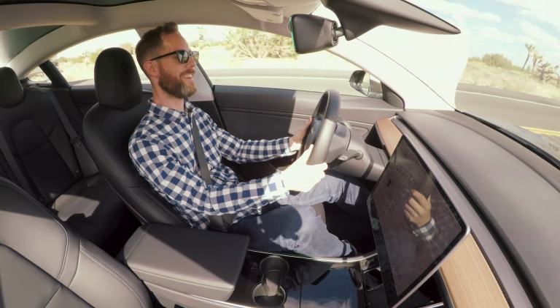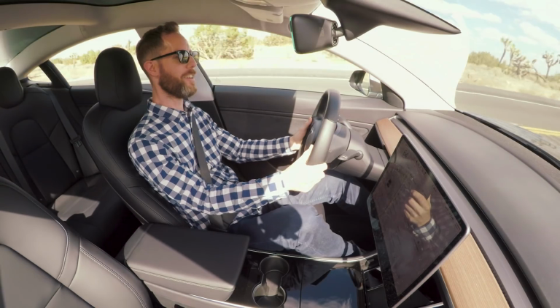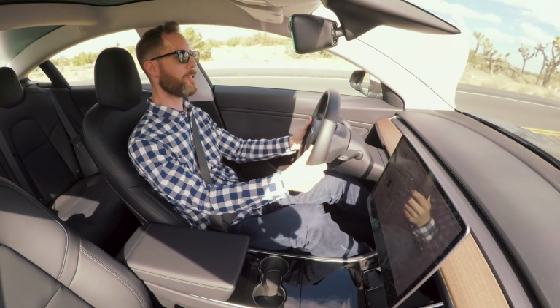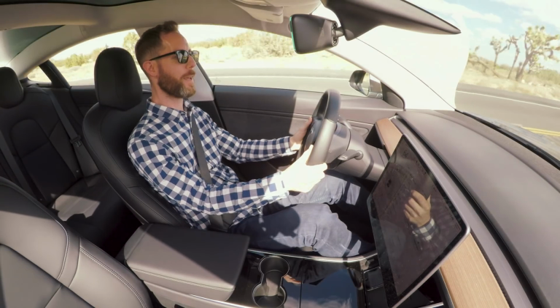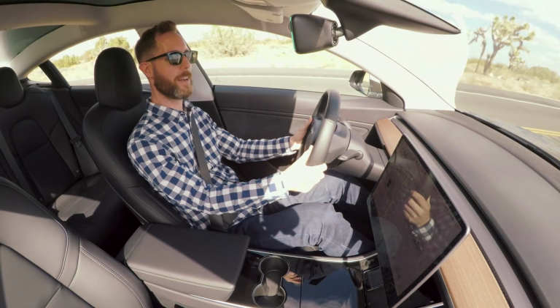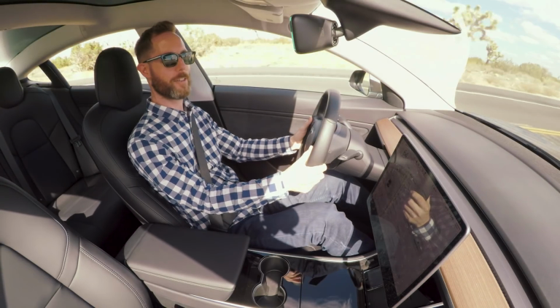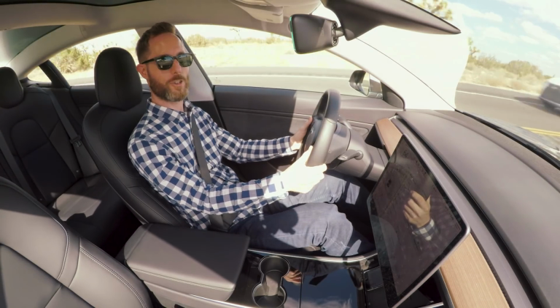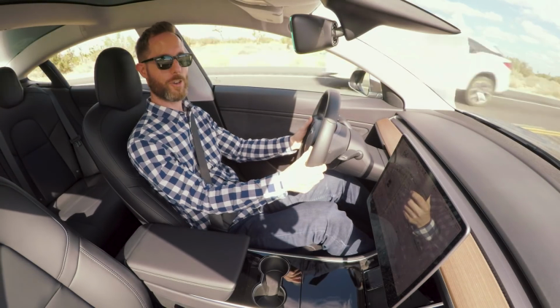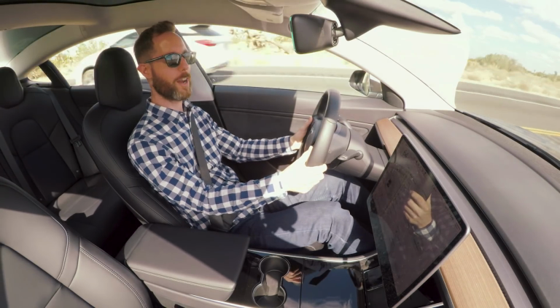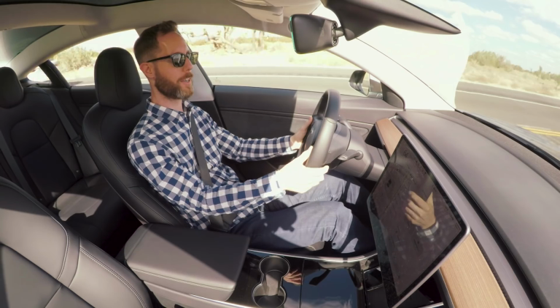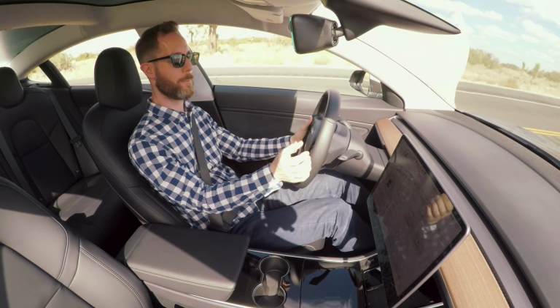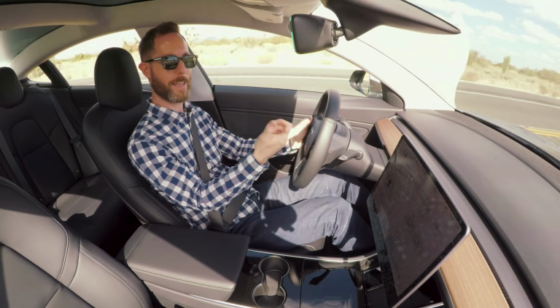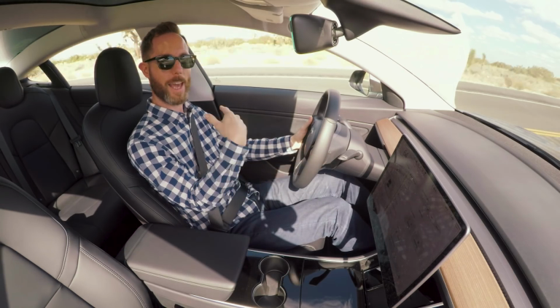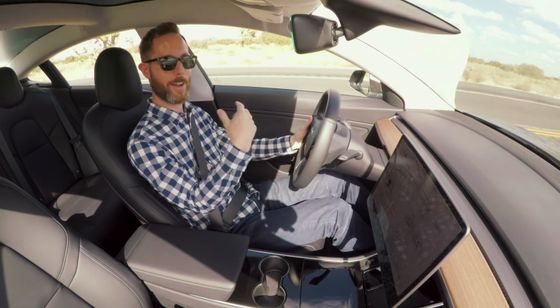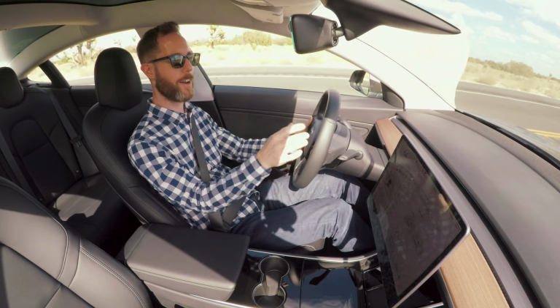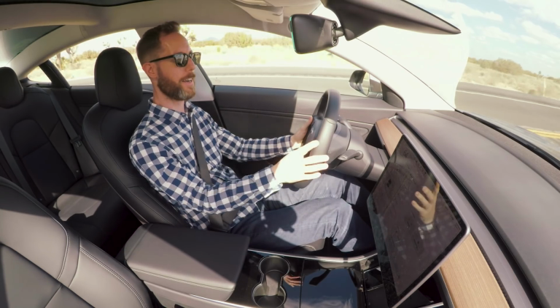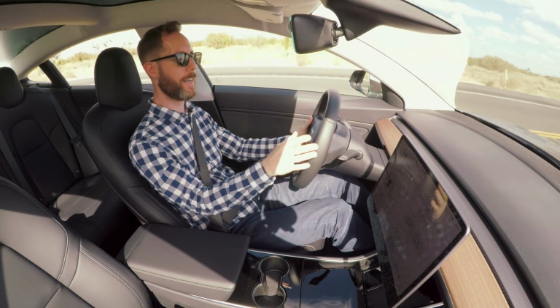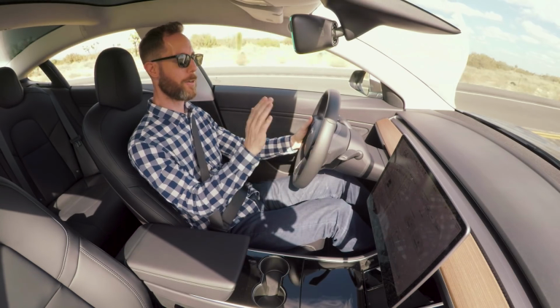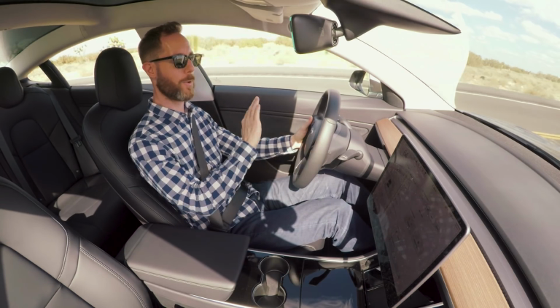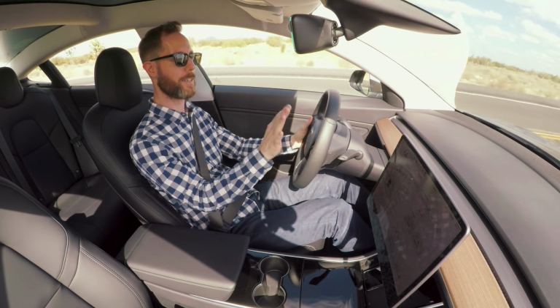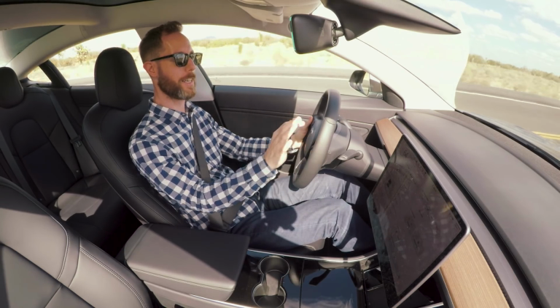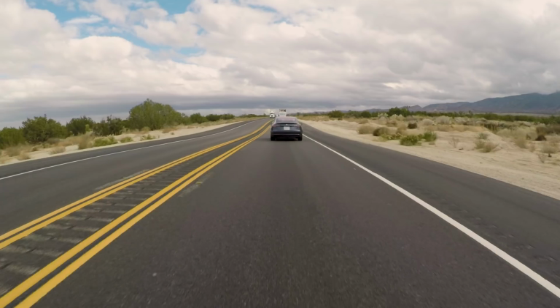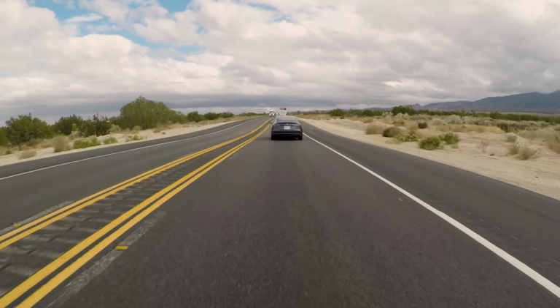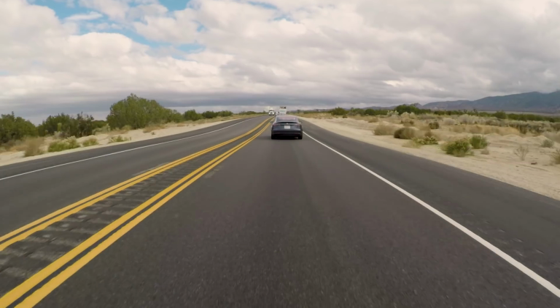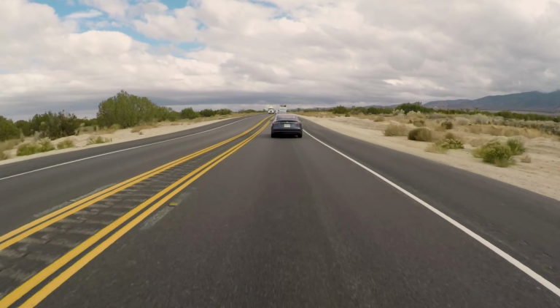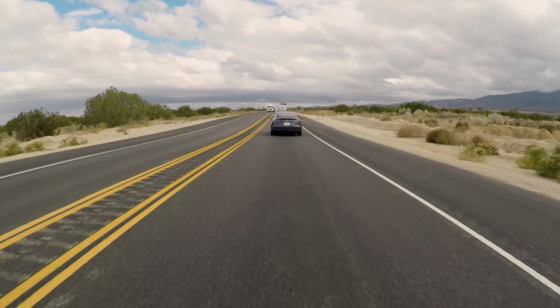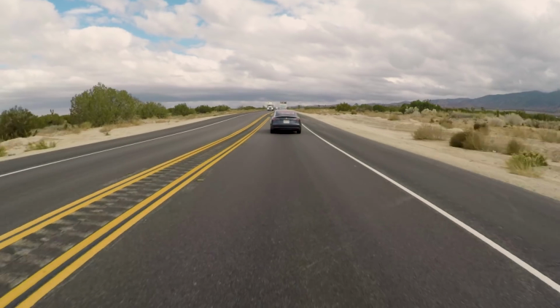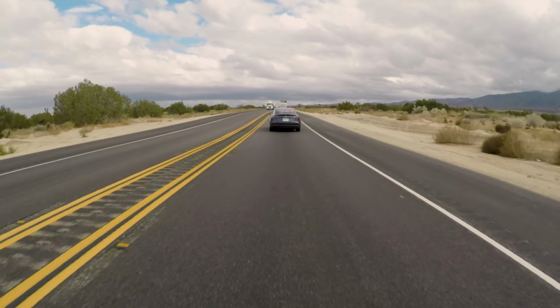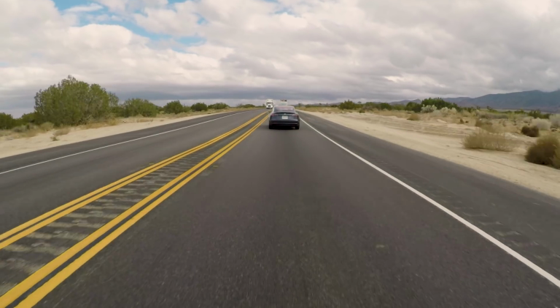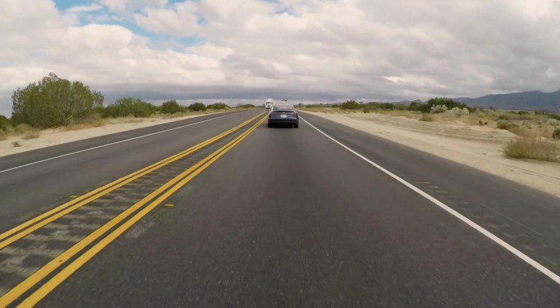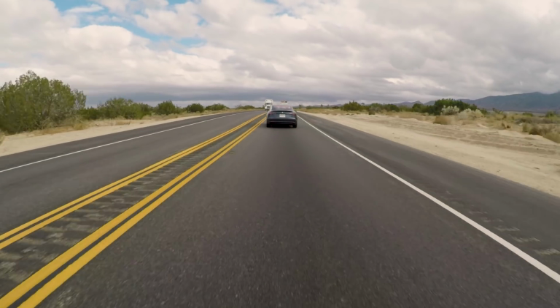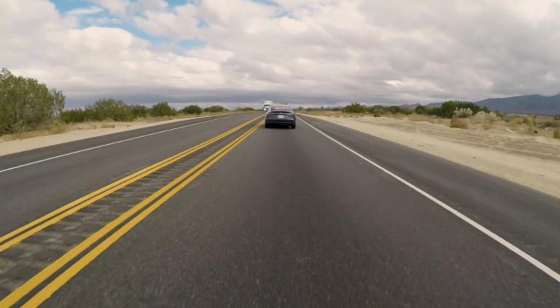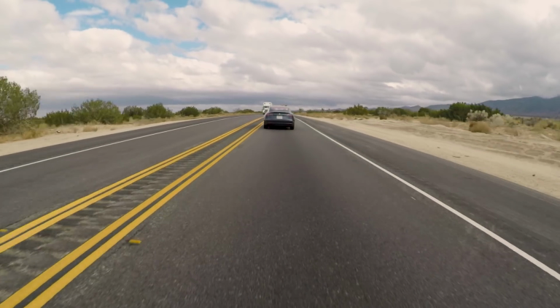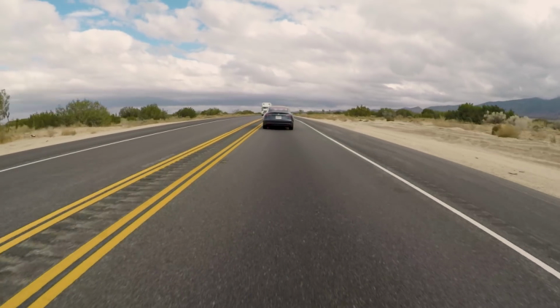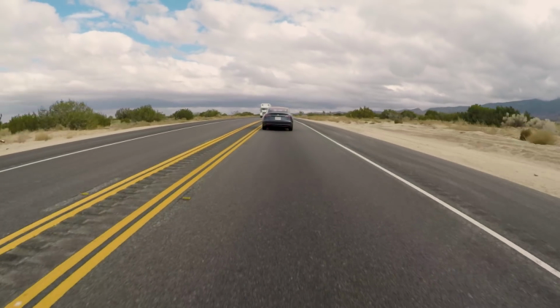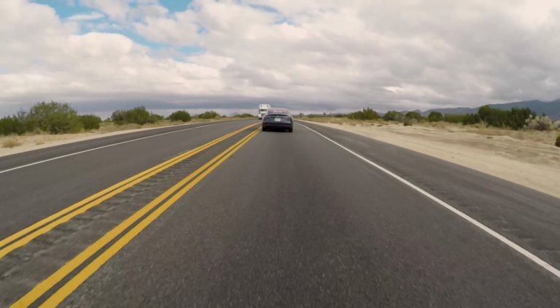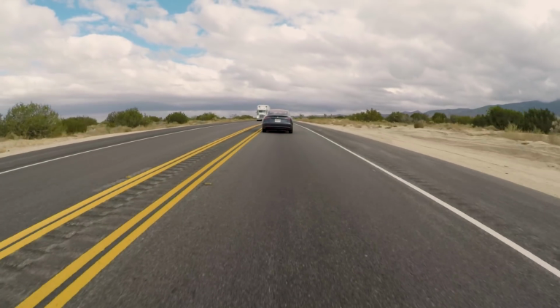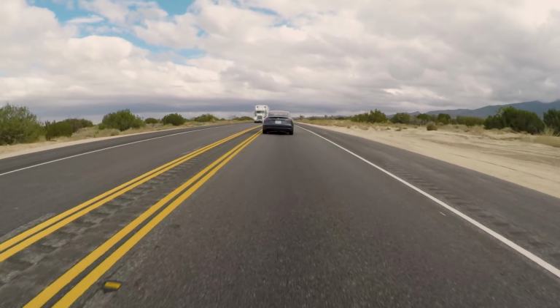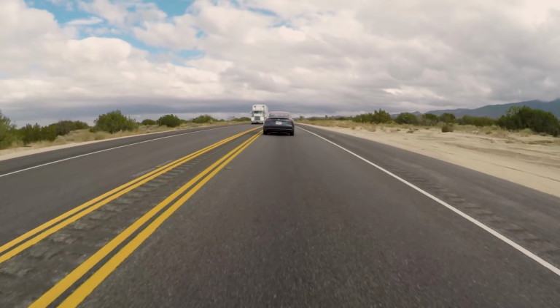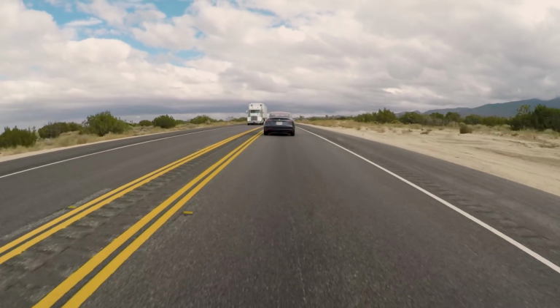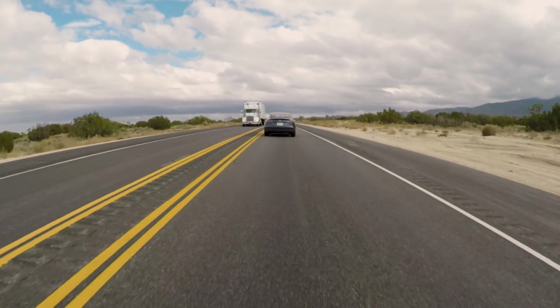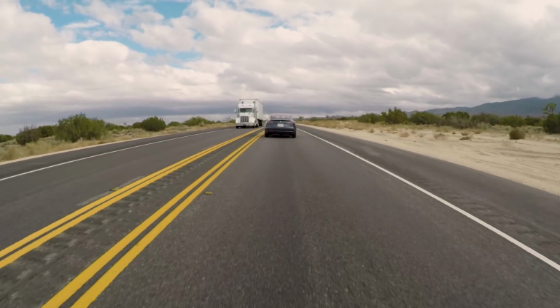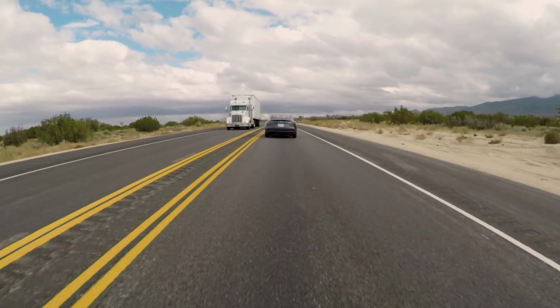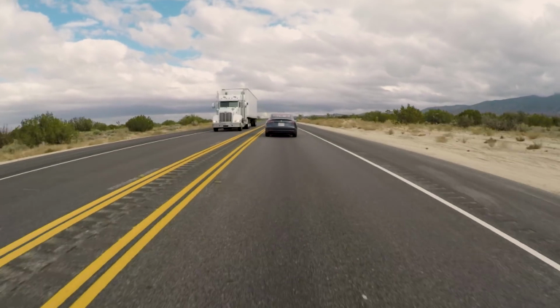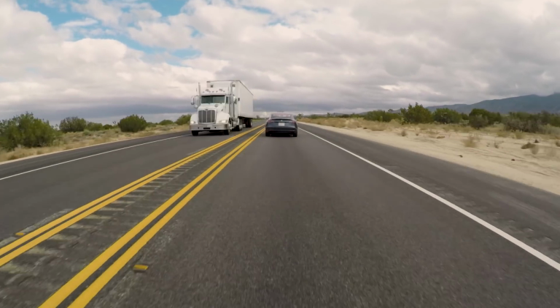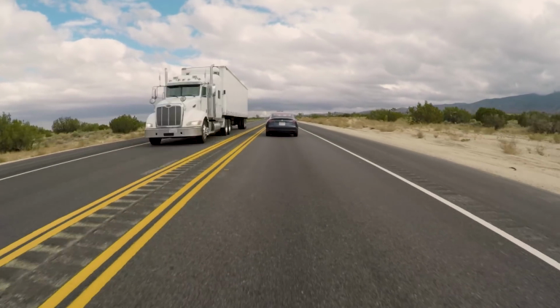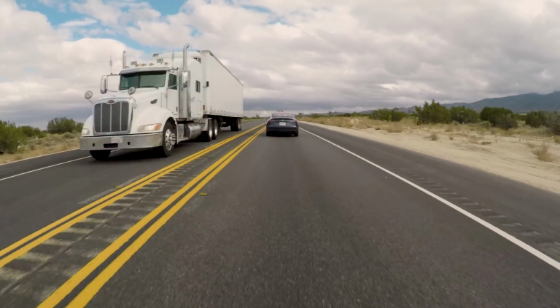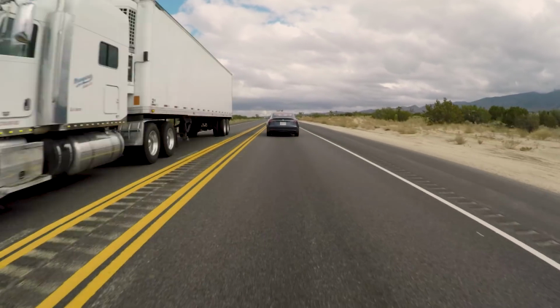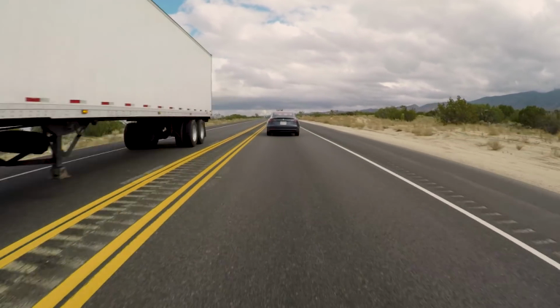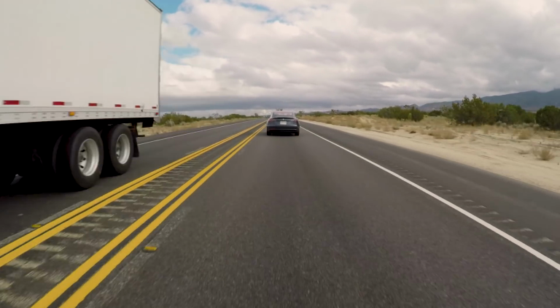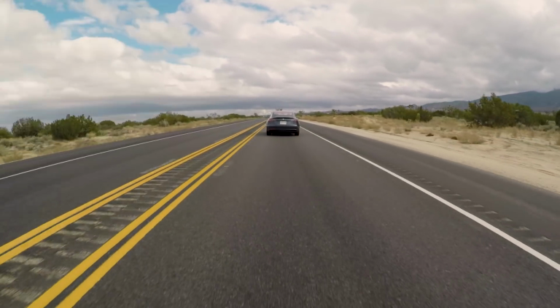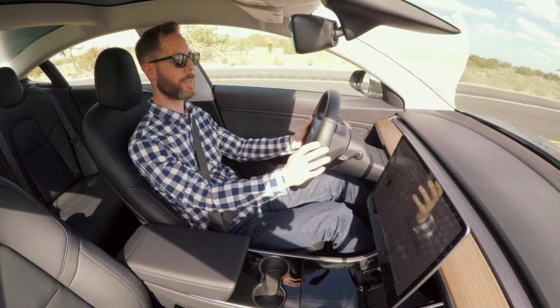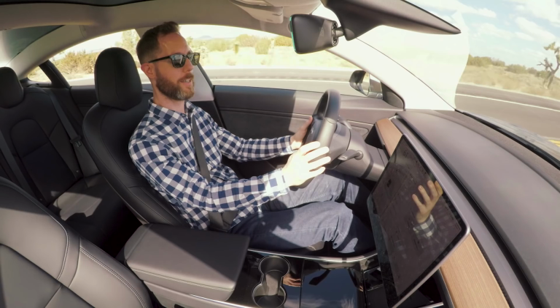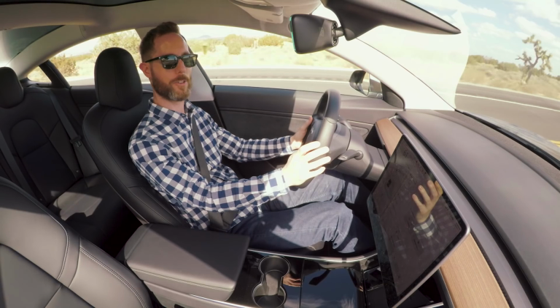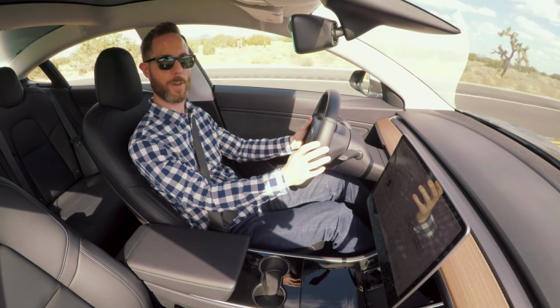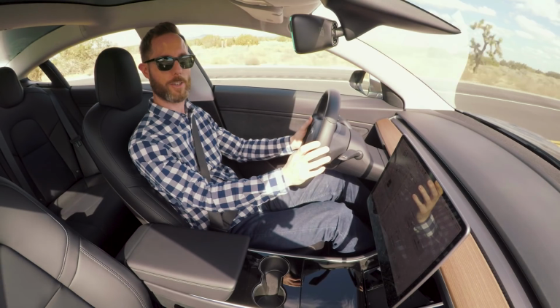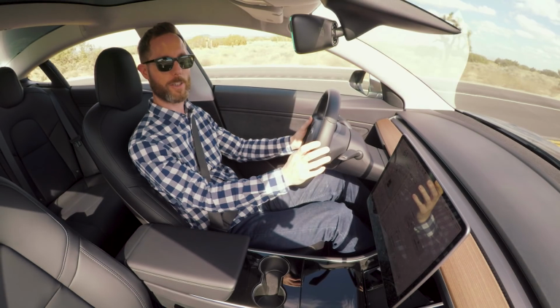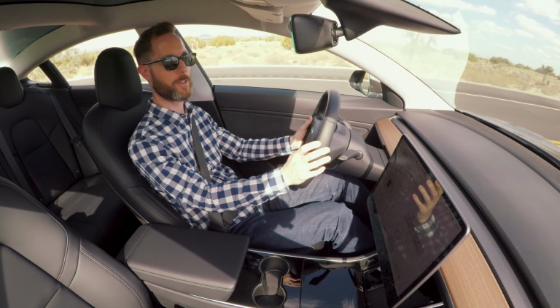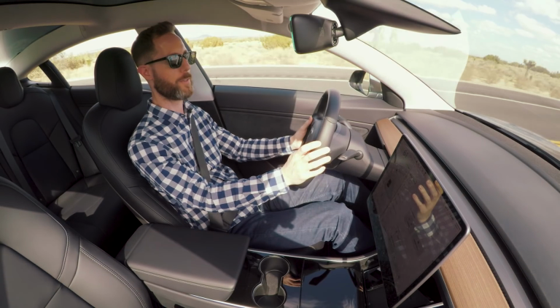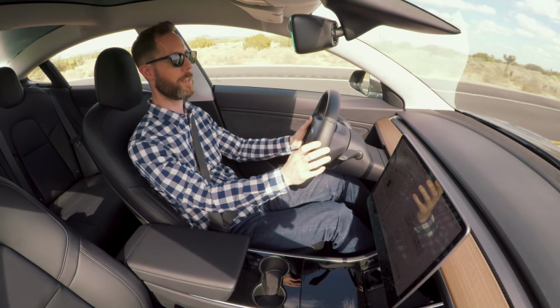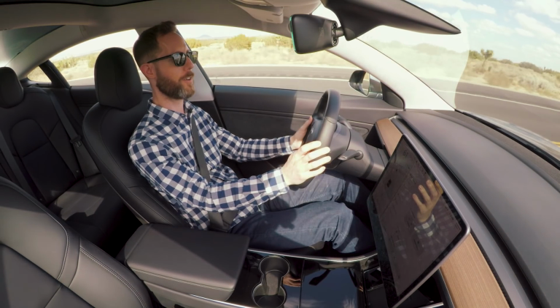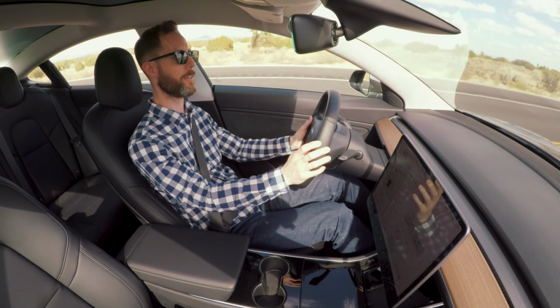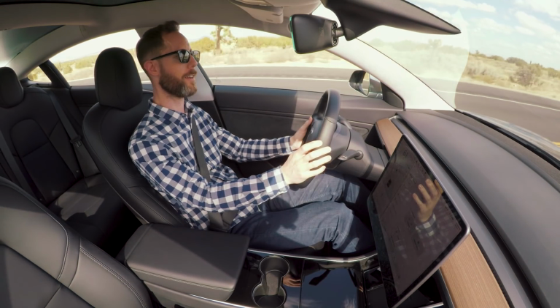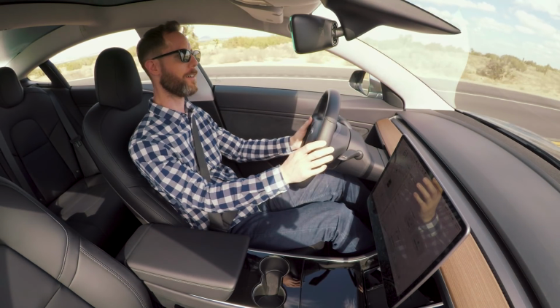So we had a truck coming head-on, and I didn't want to take any chances with Autopilot going over the double yellow again, so I just intervened right there.